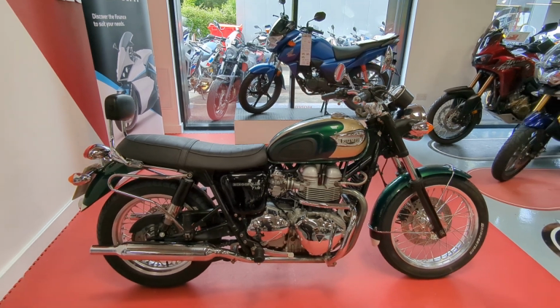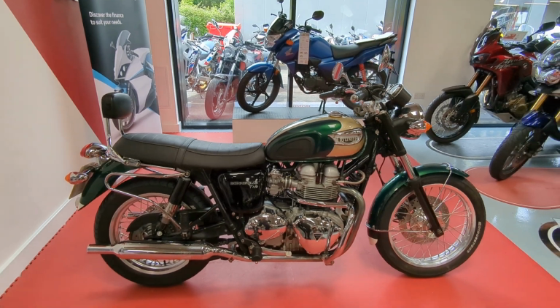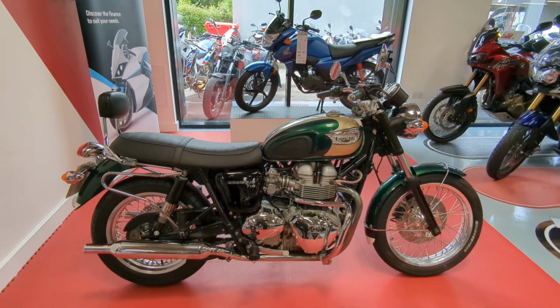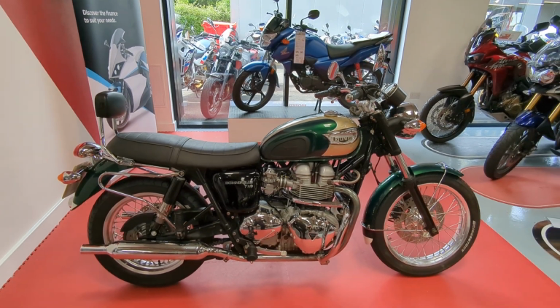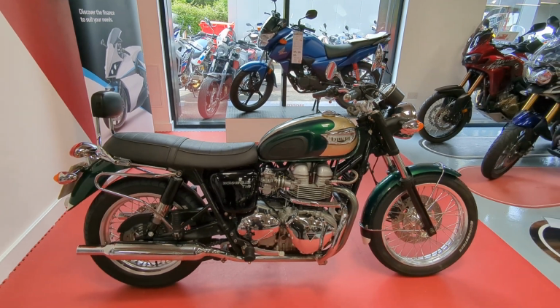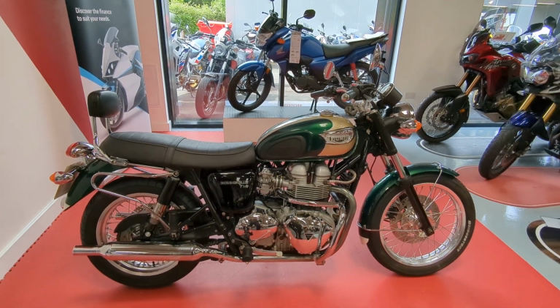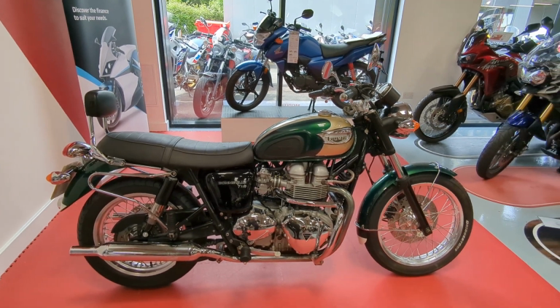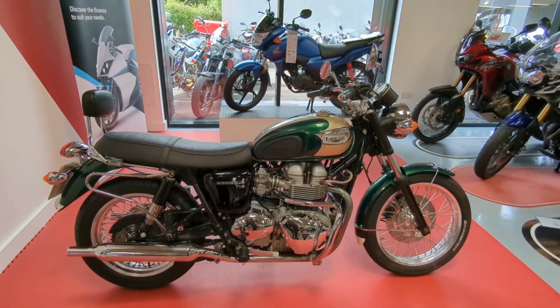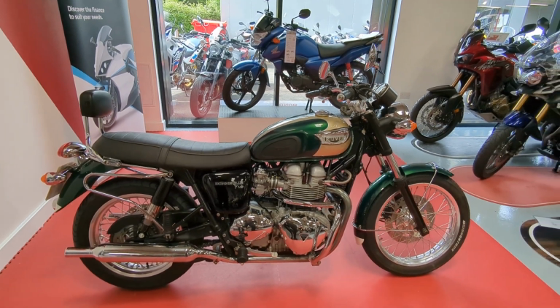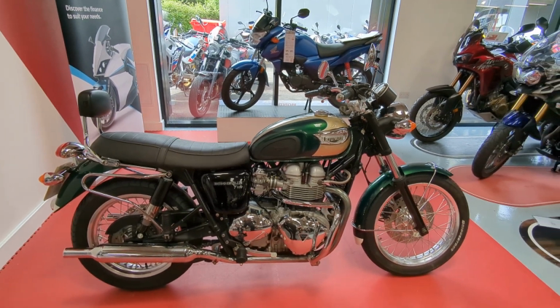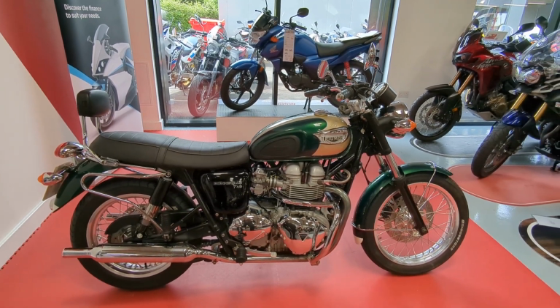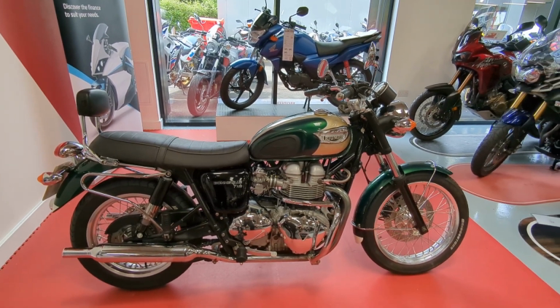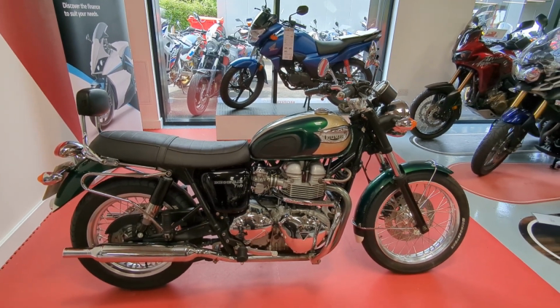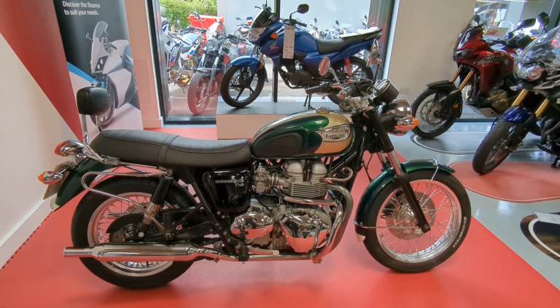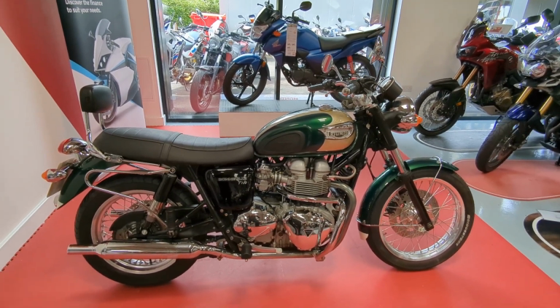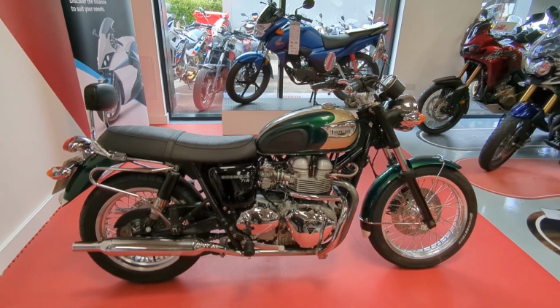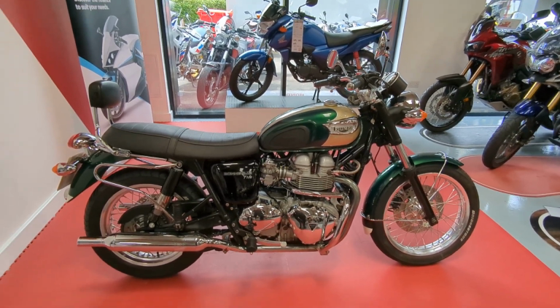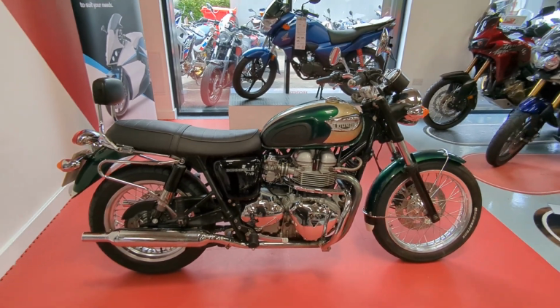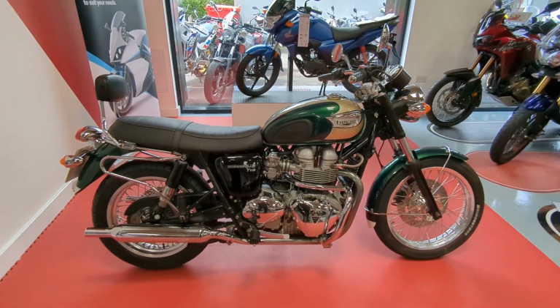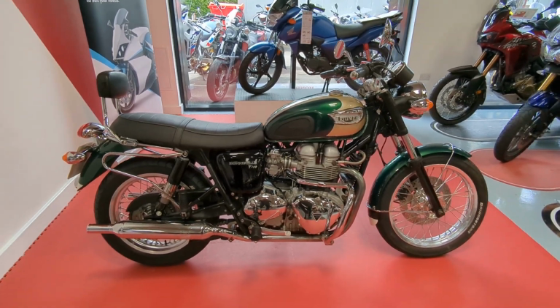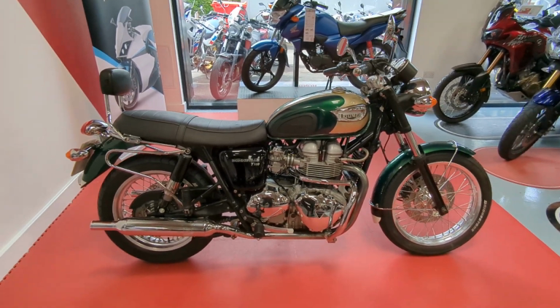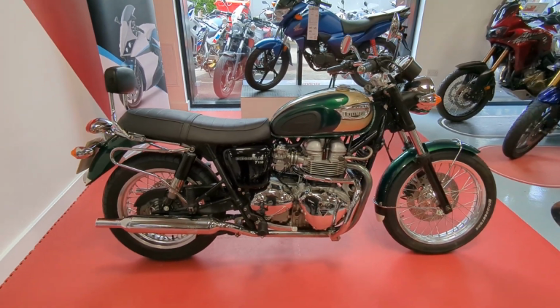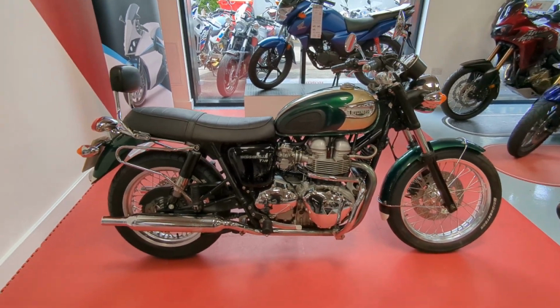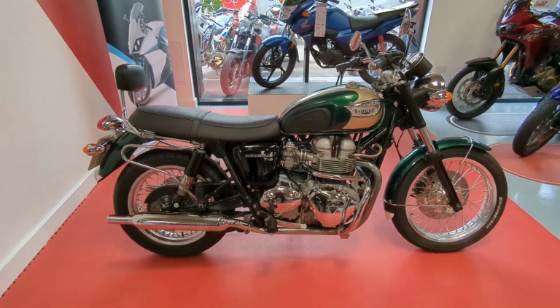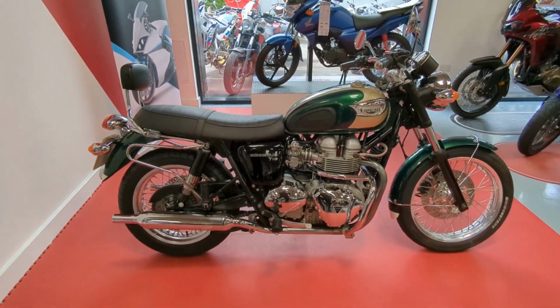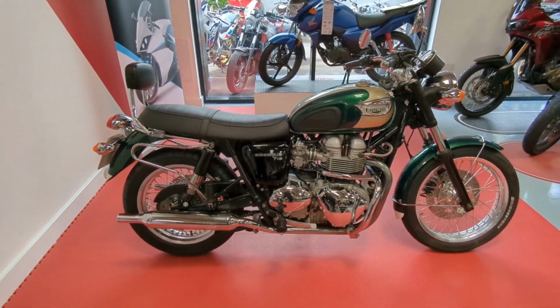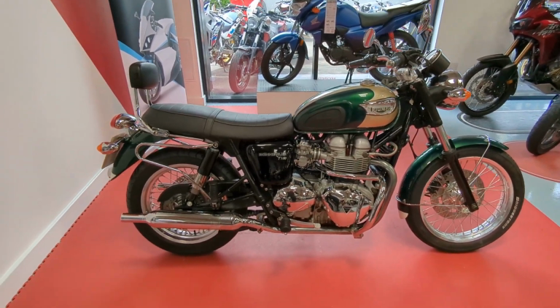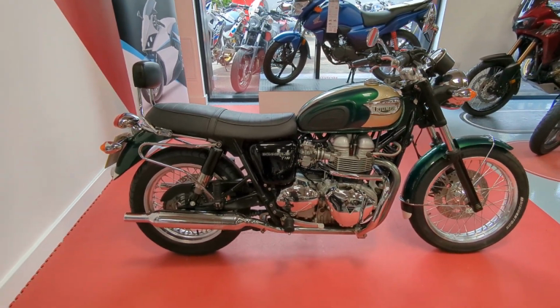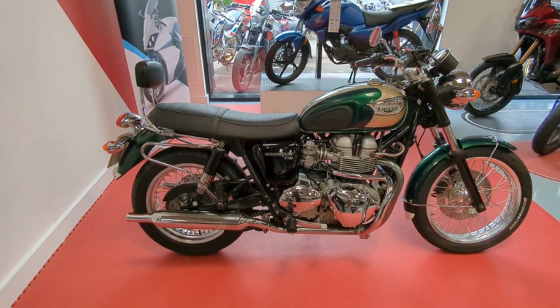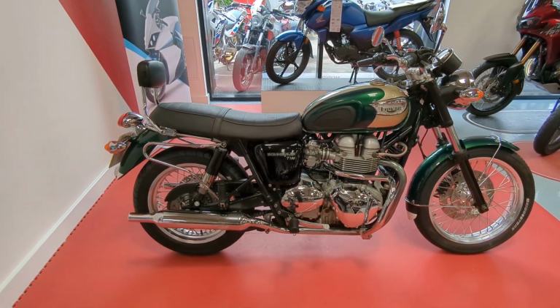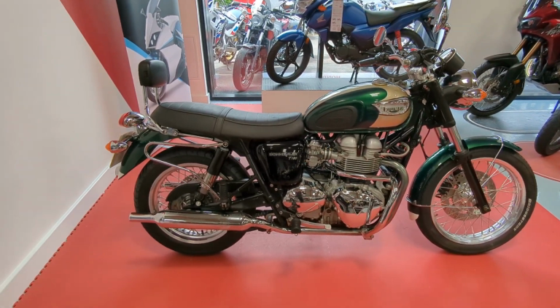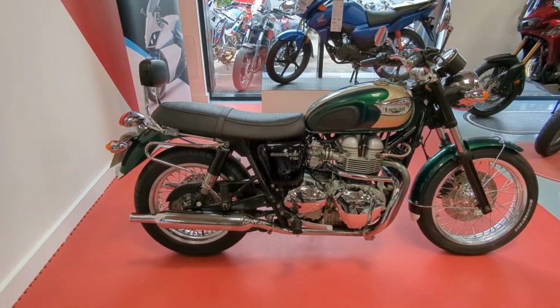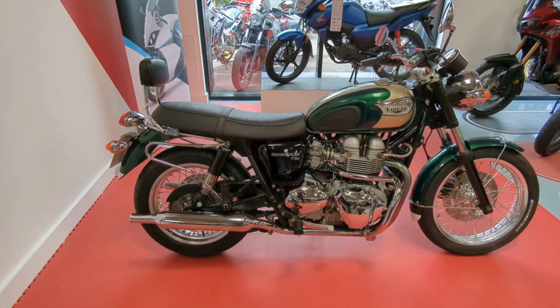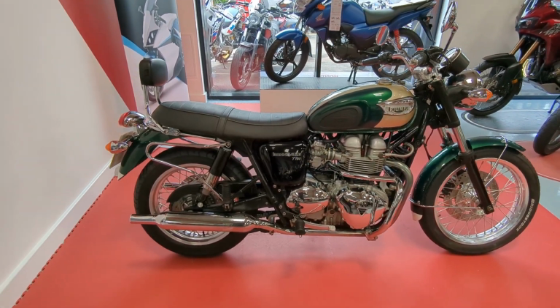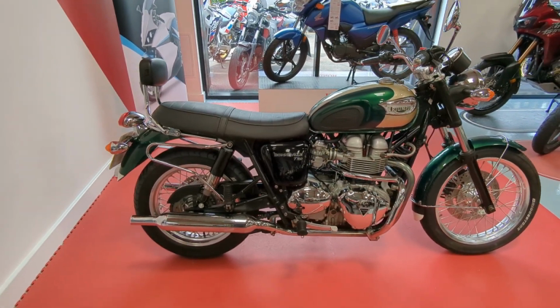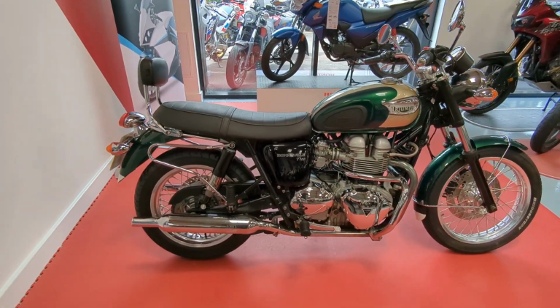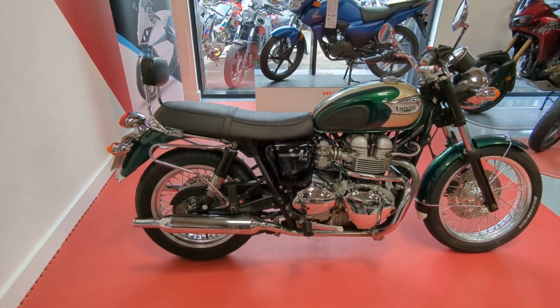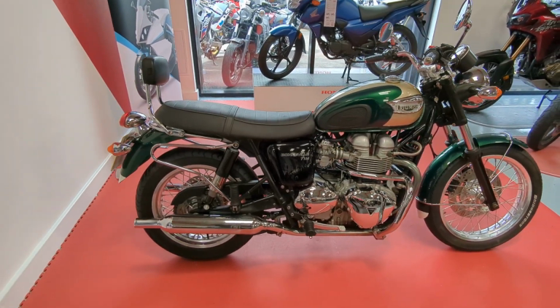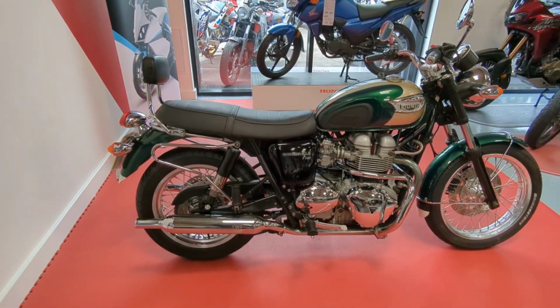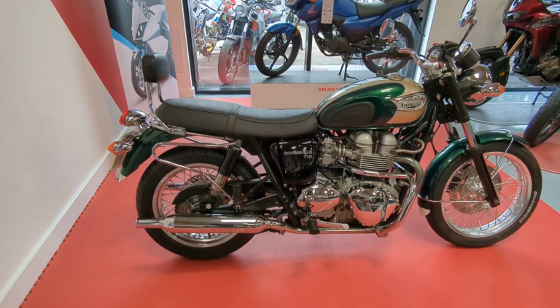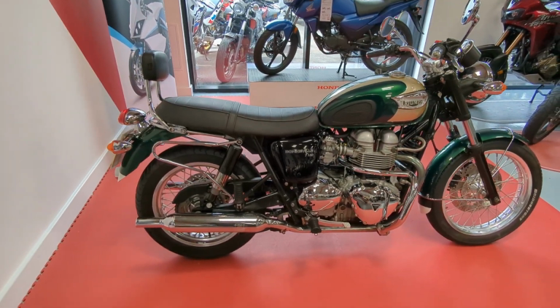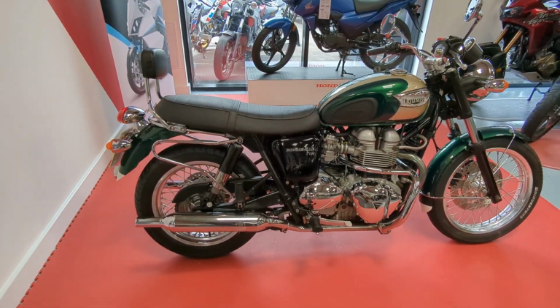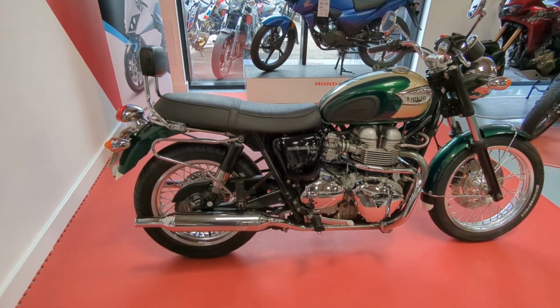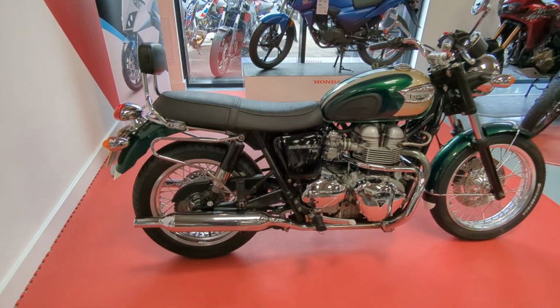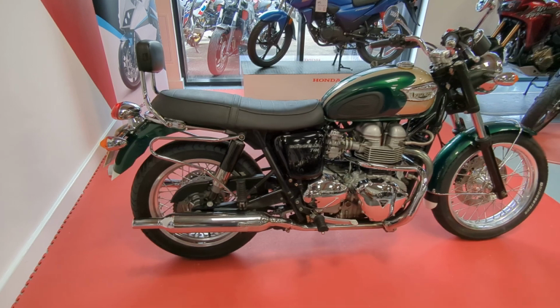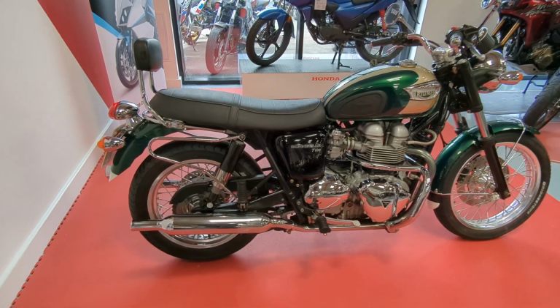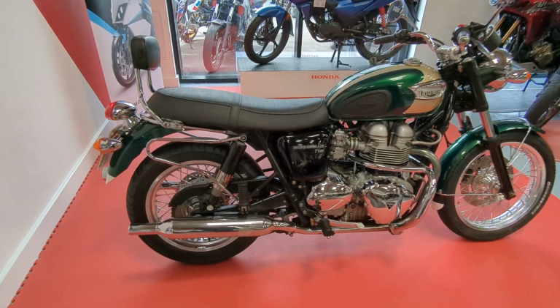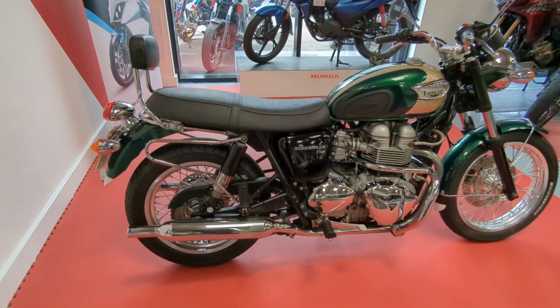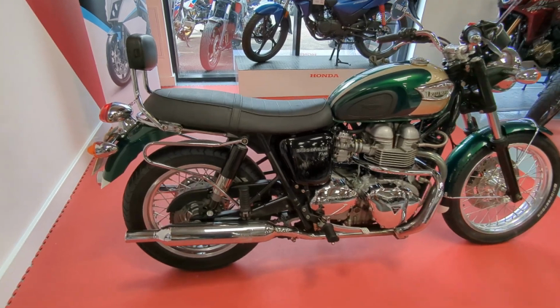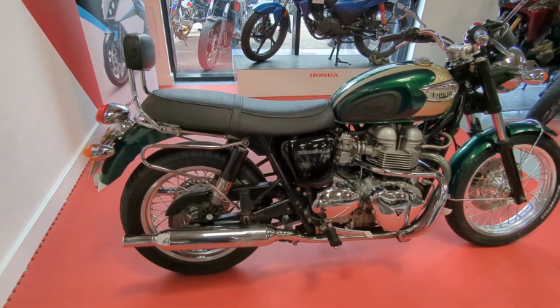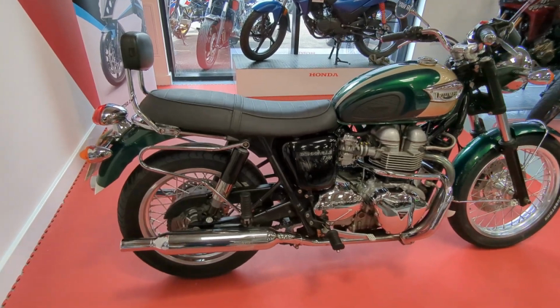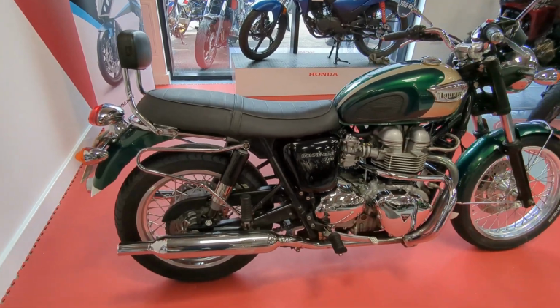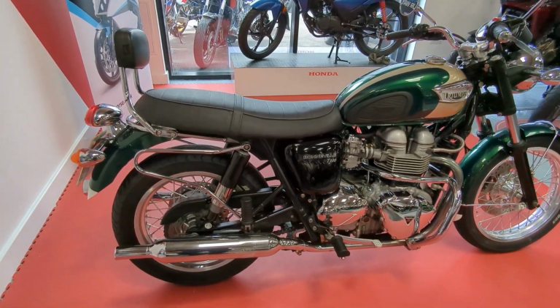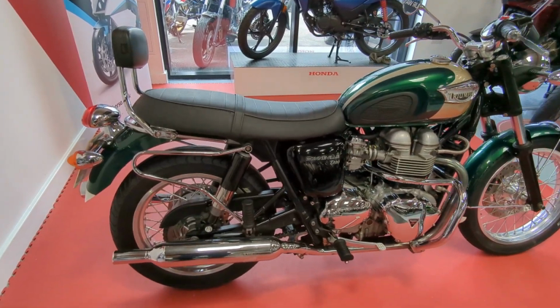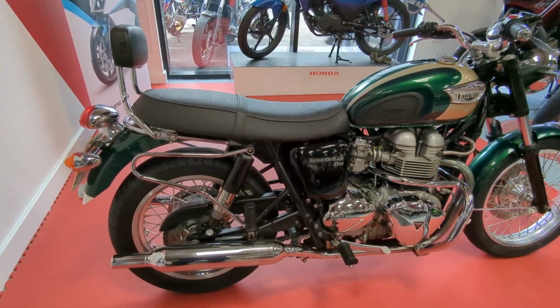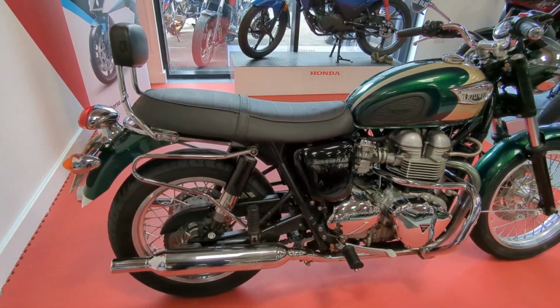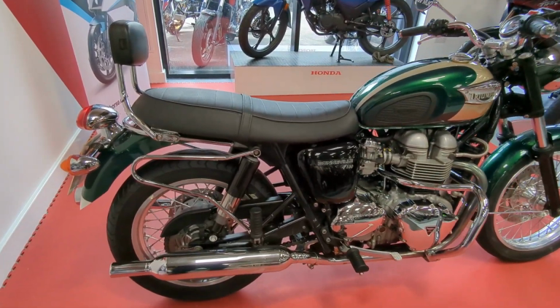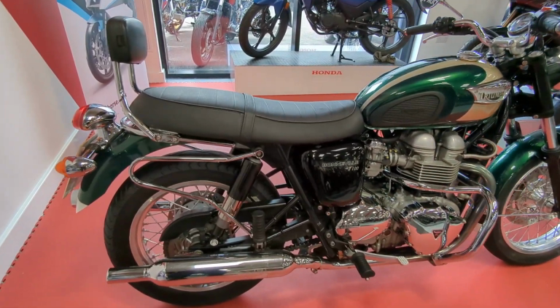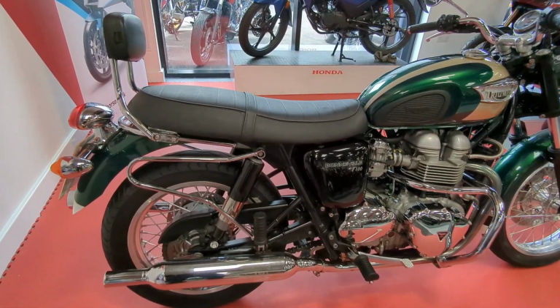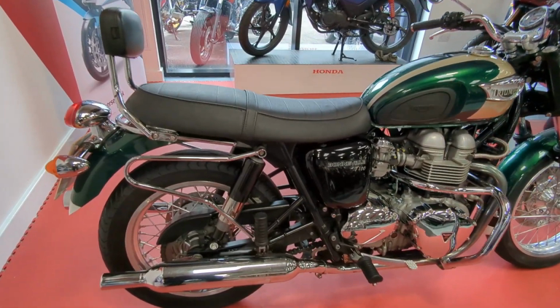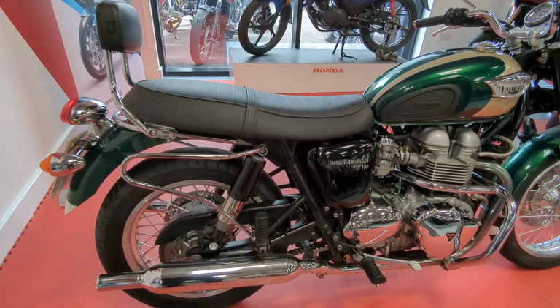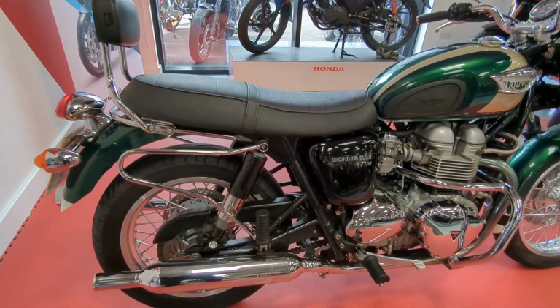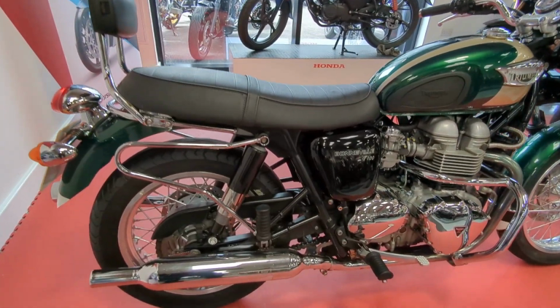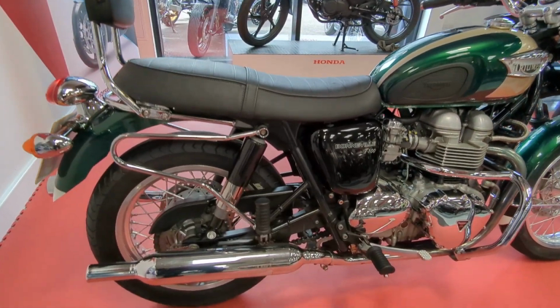Welcome to Billsmith Motors in Chester. I'm just going to do a quick walk round of this Triumph Bonneville T100.